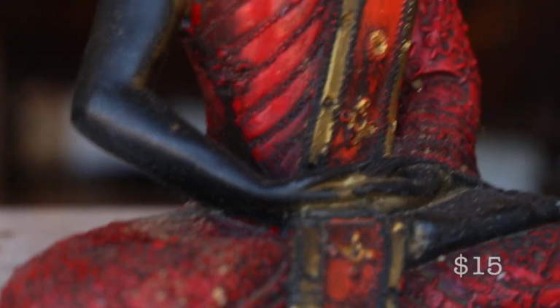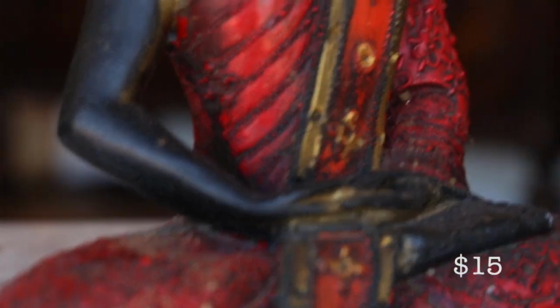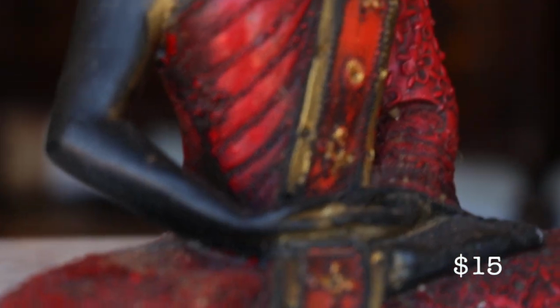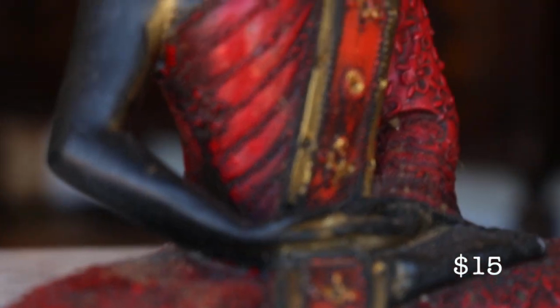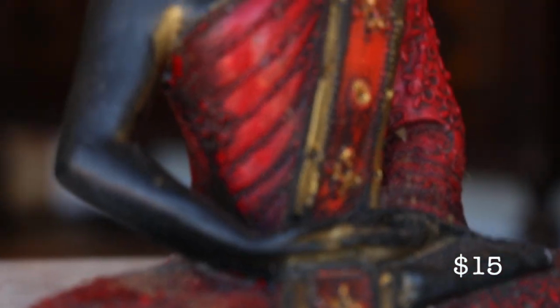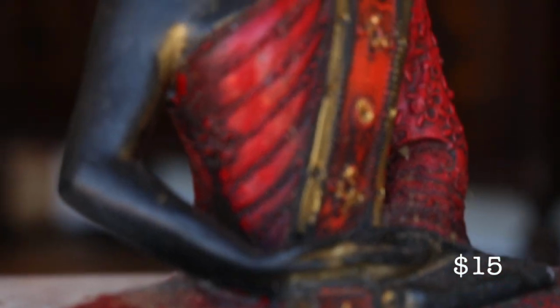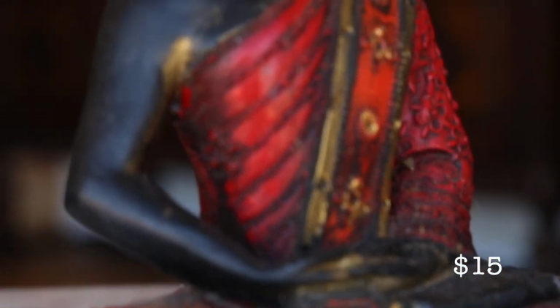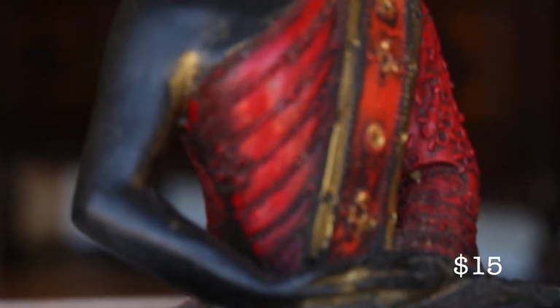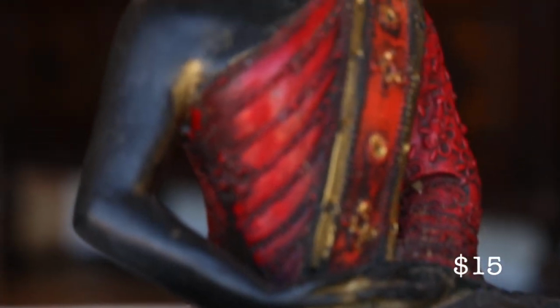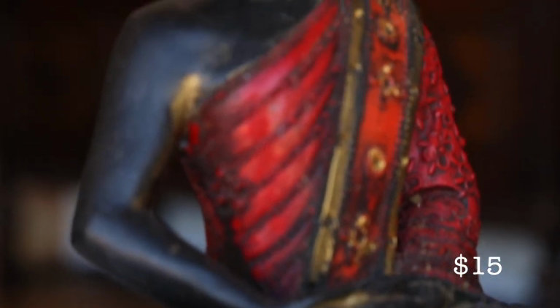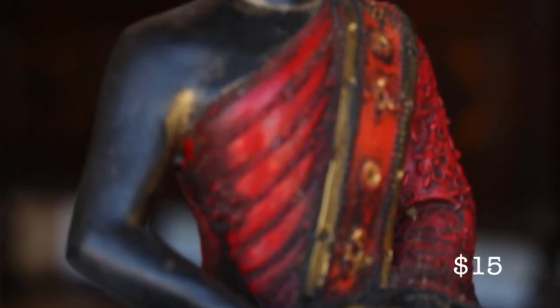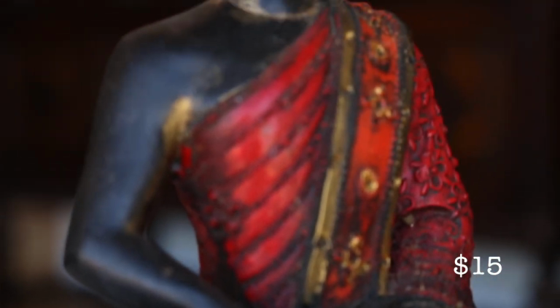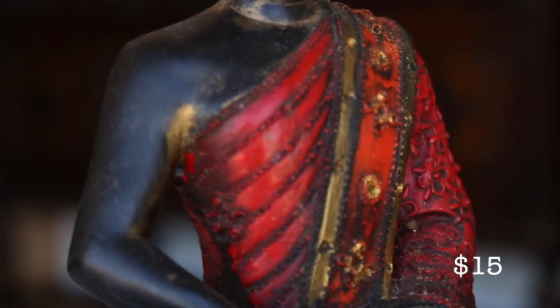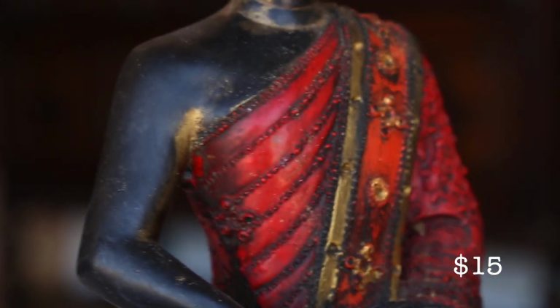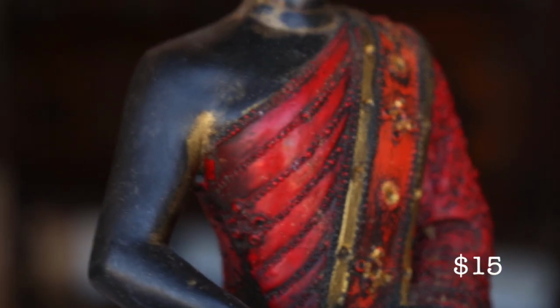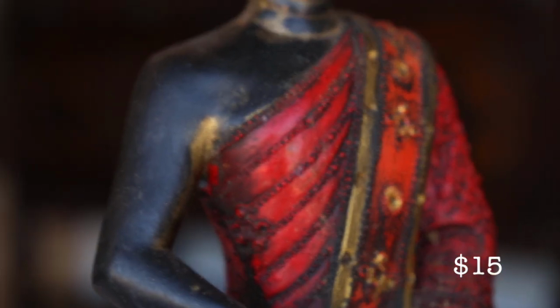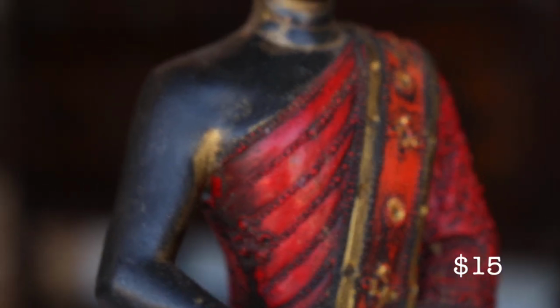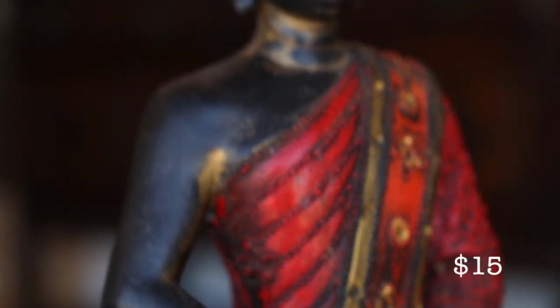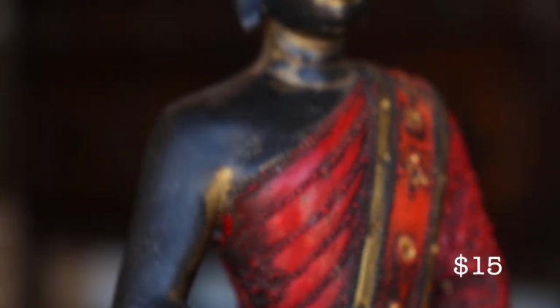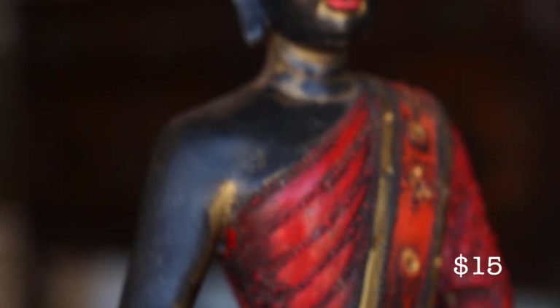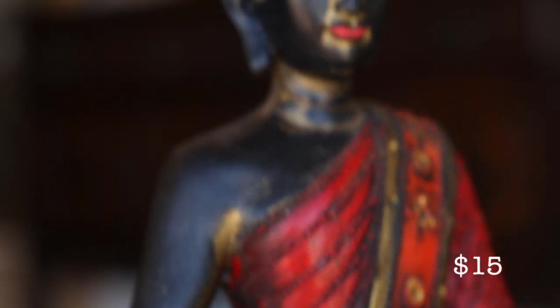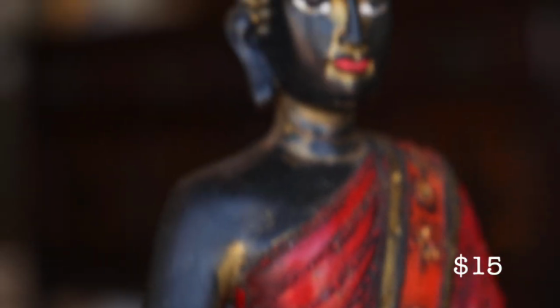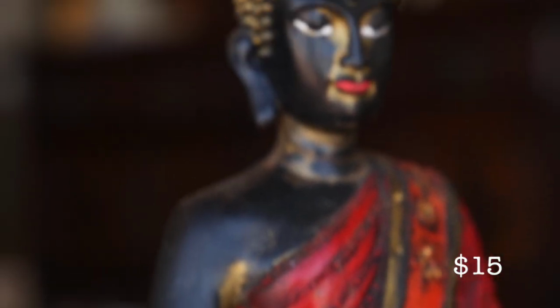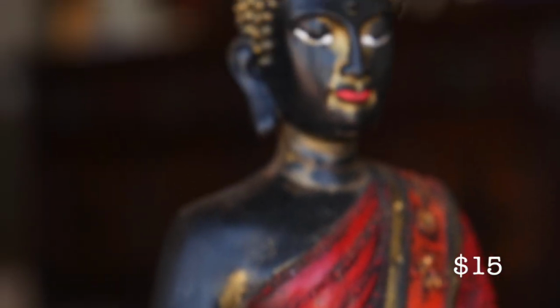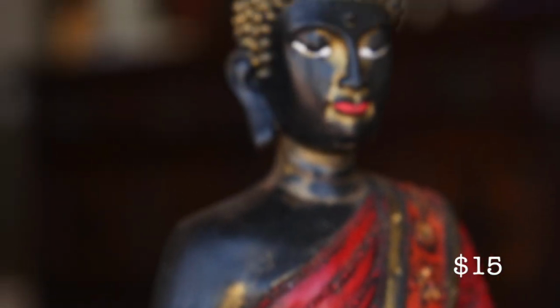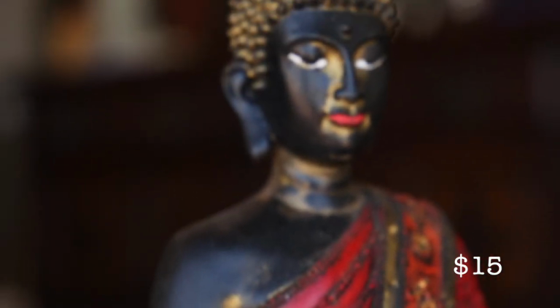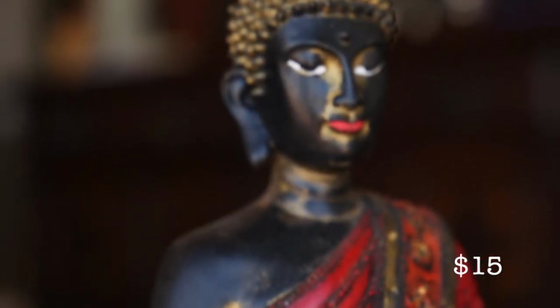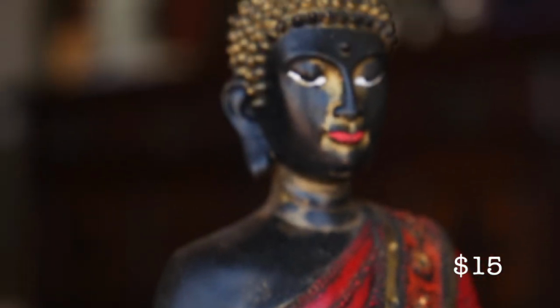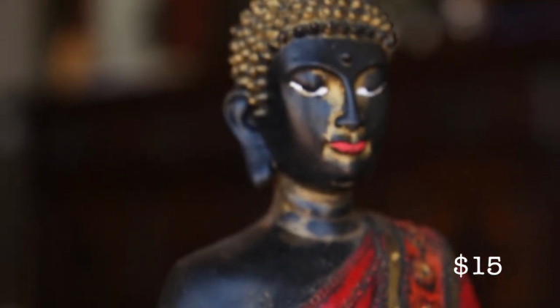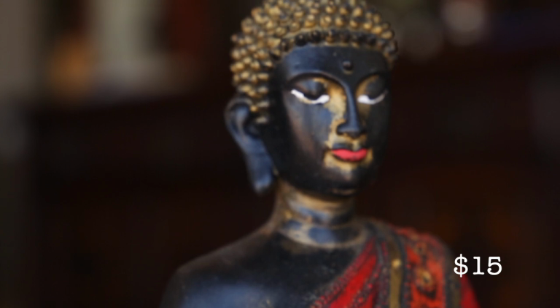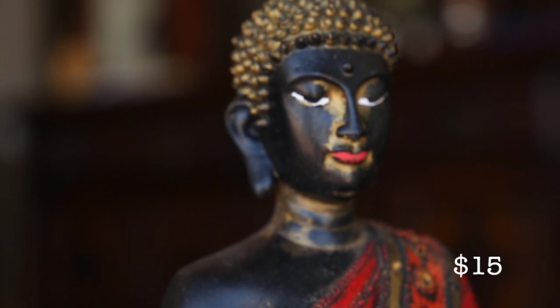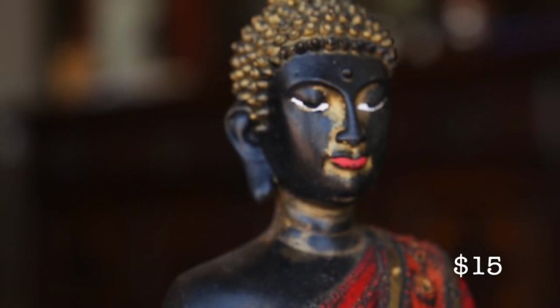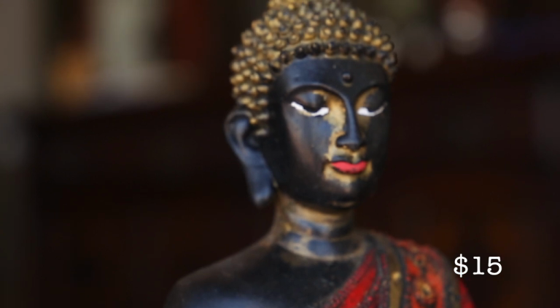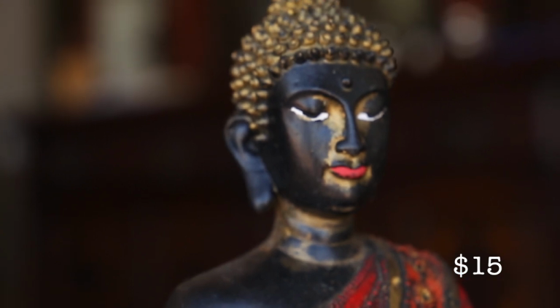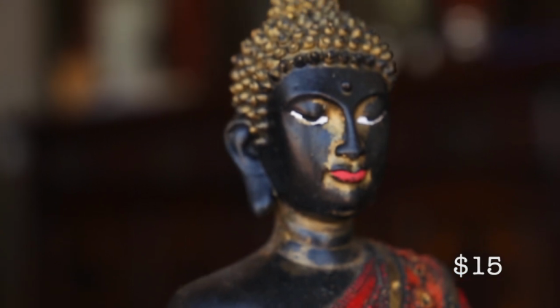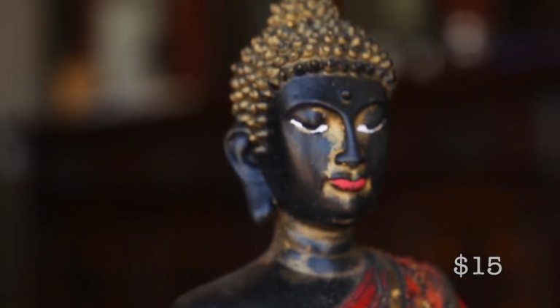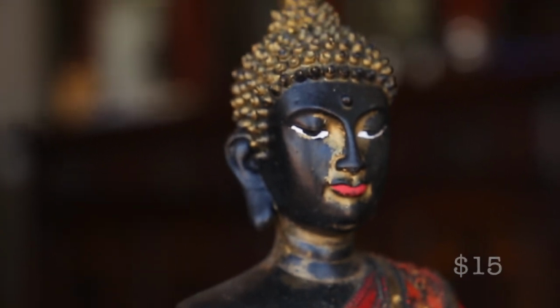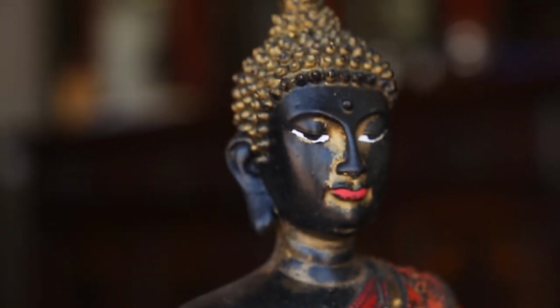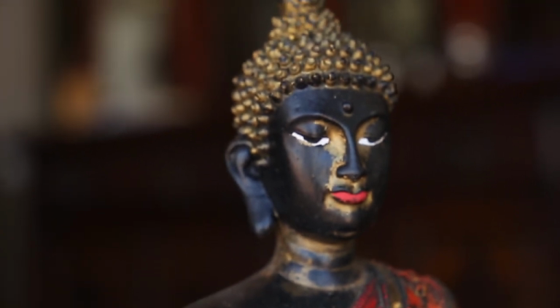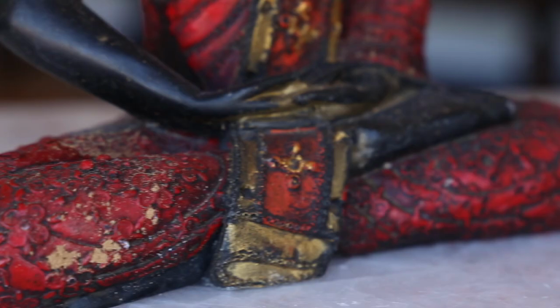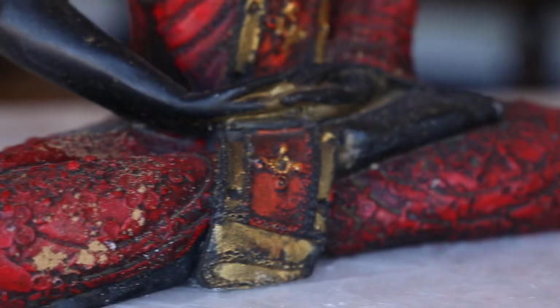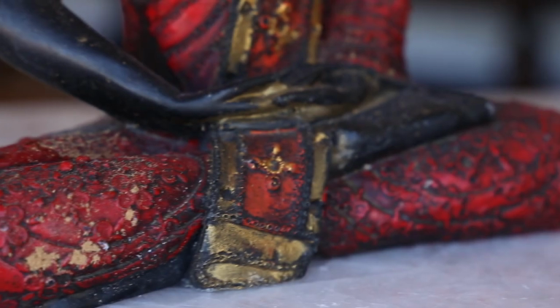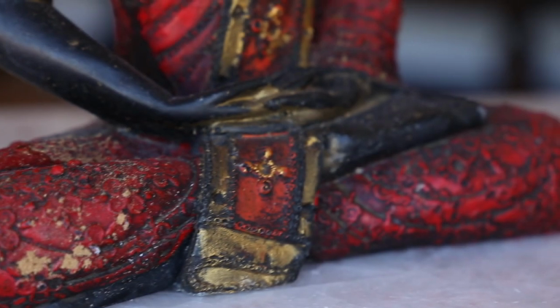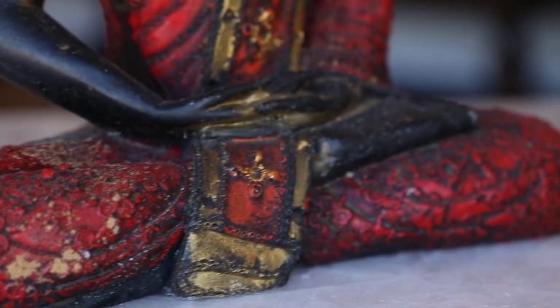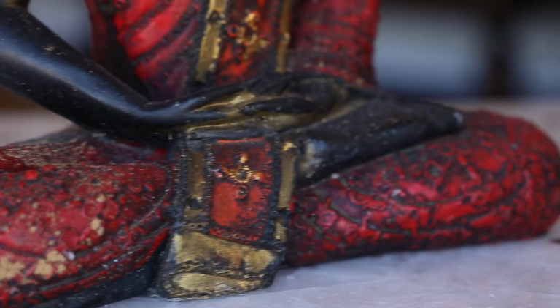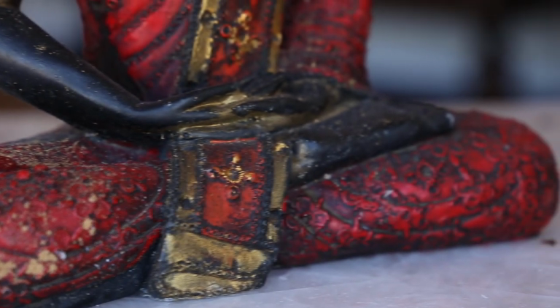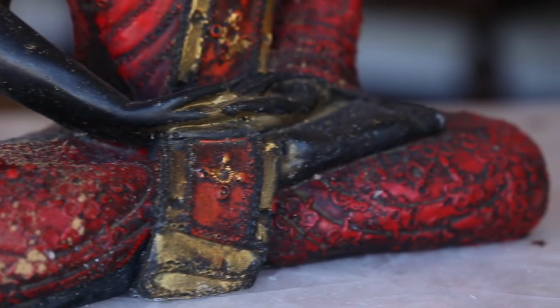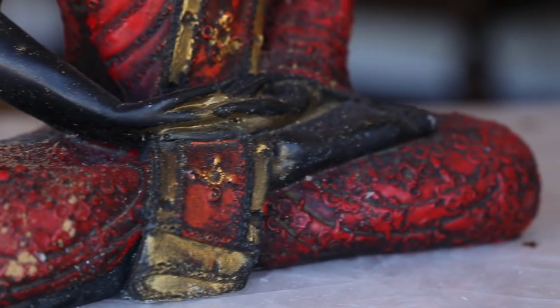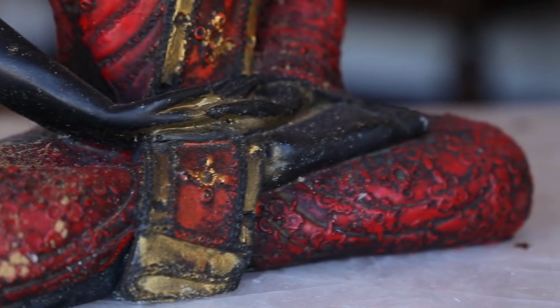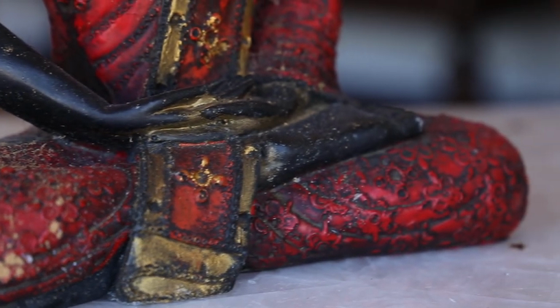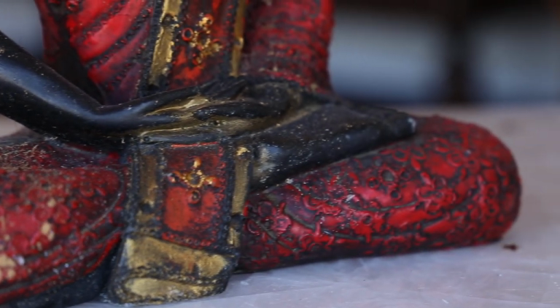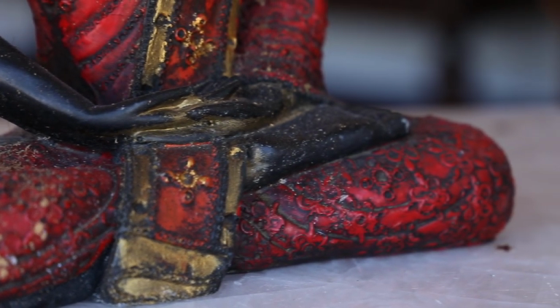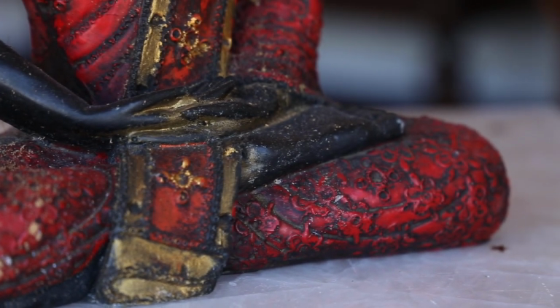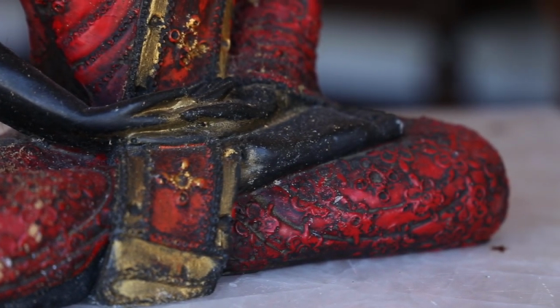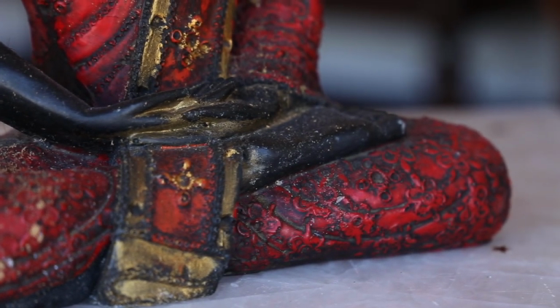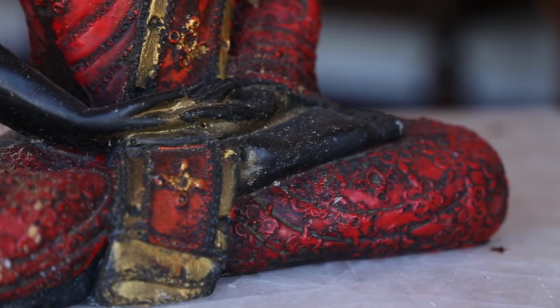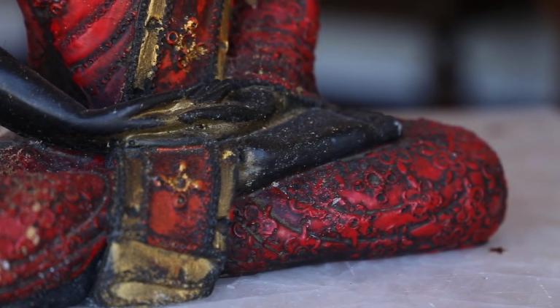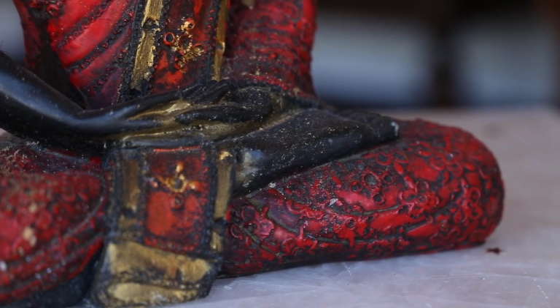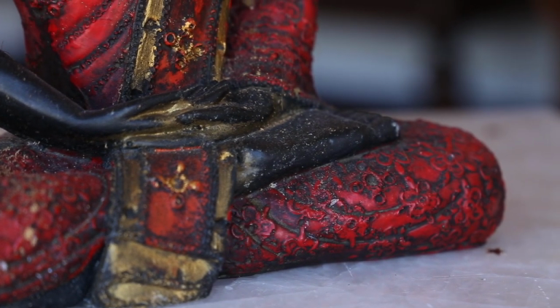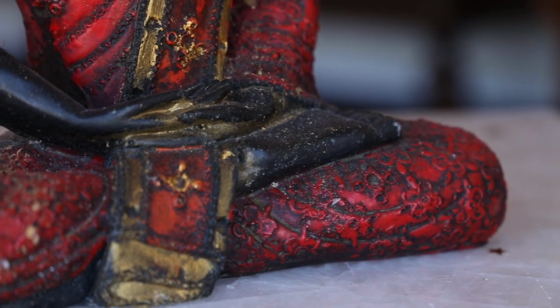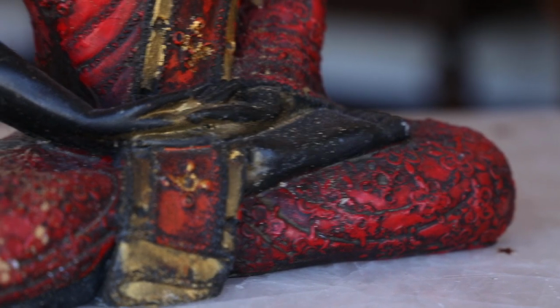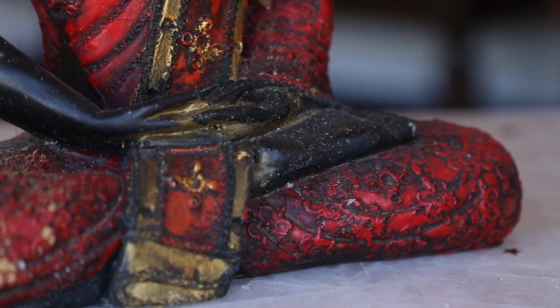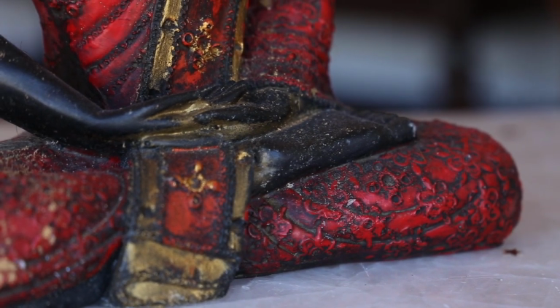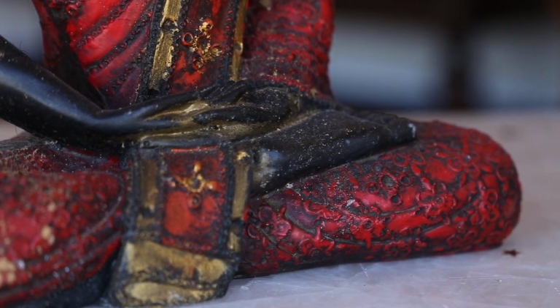And lastly, I got this little Buddha statue. They had these in so many styles and sizes for such good value.